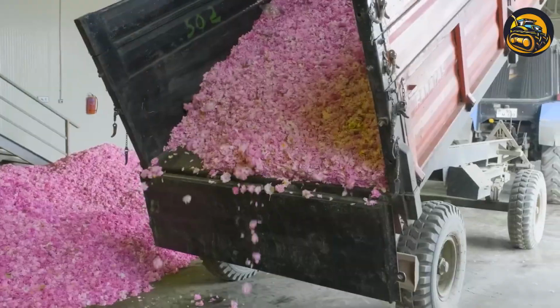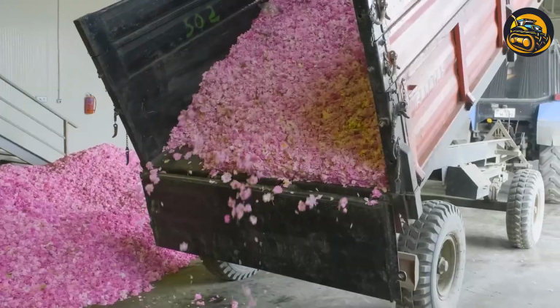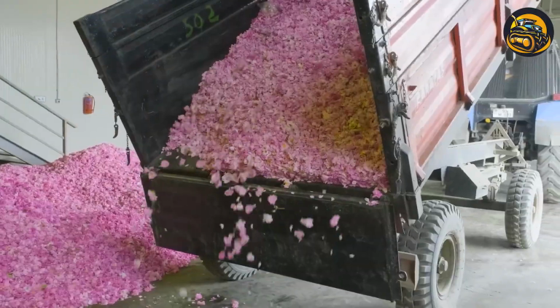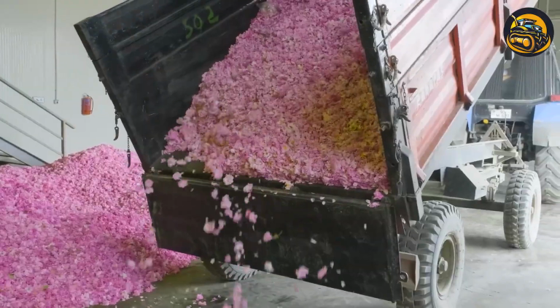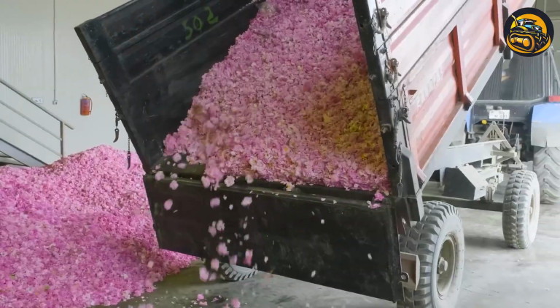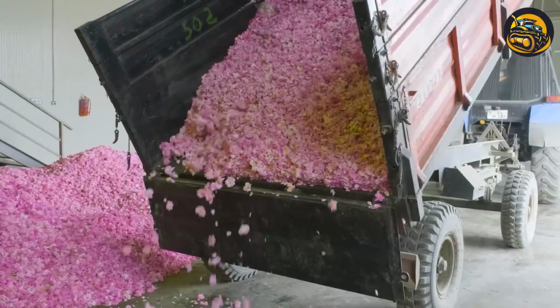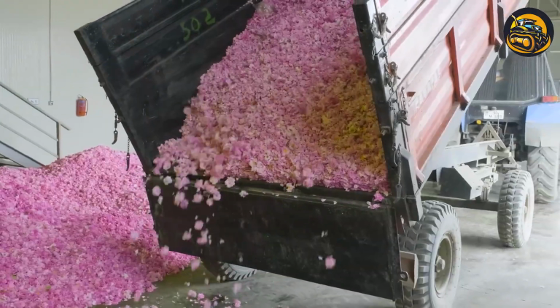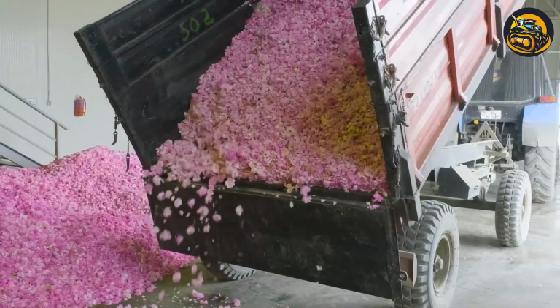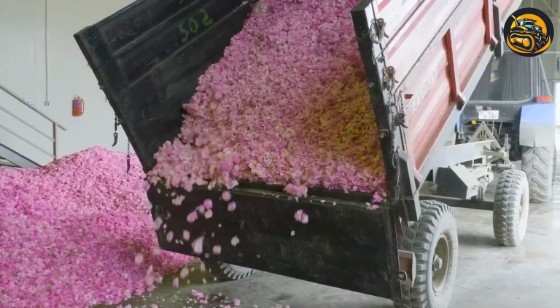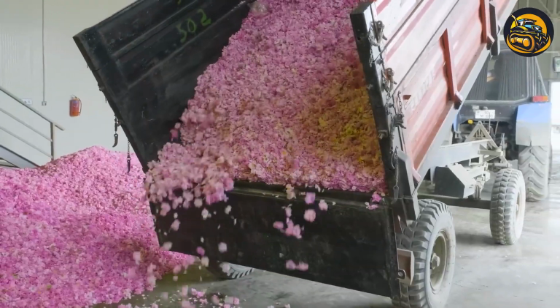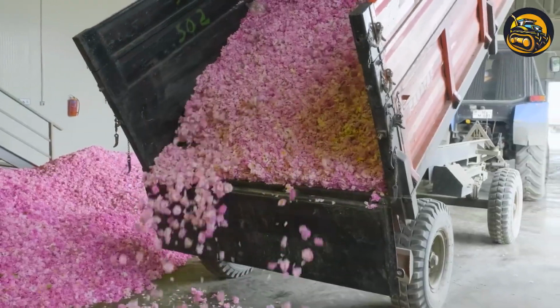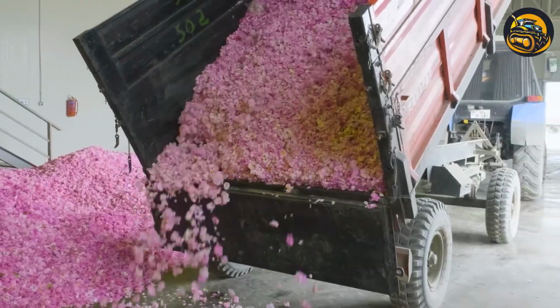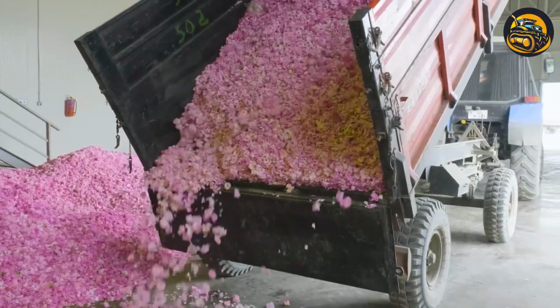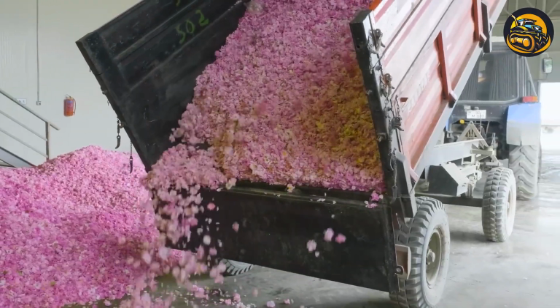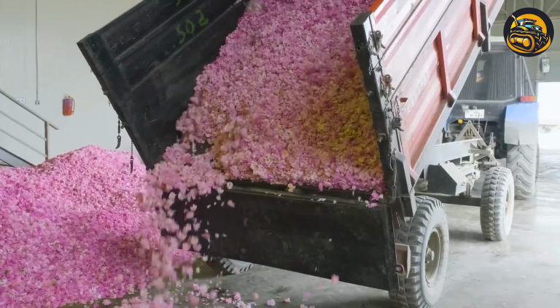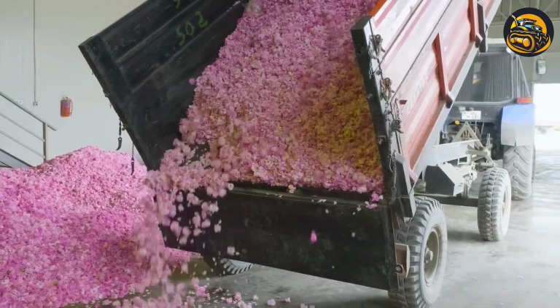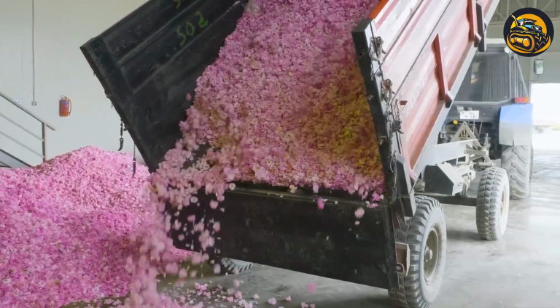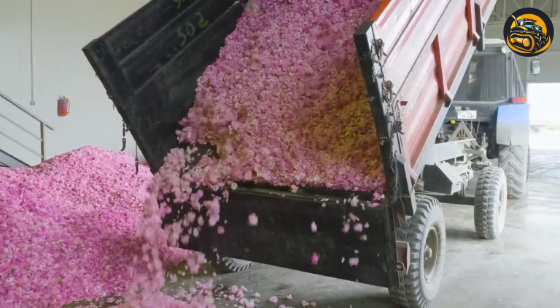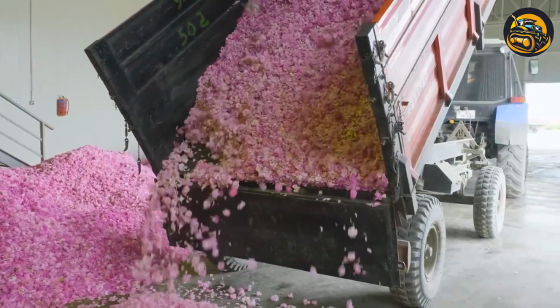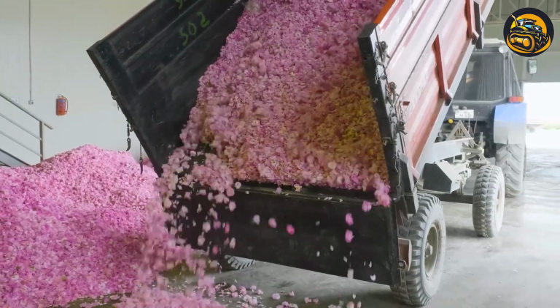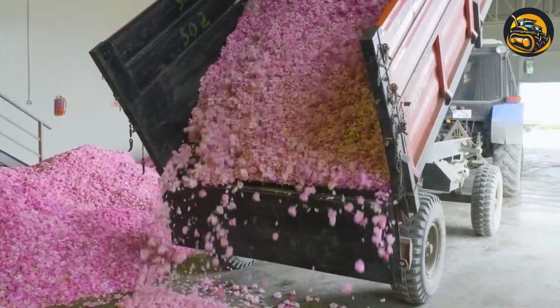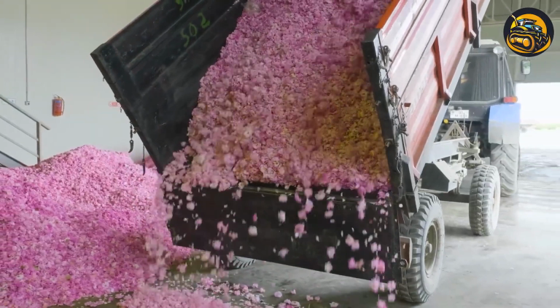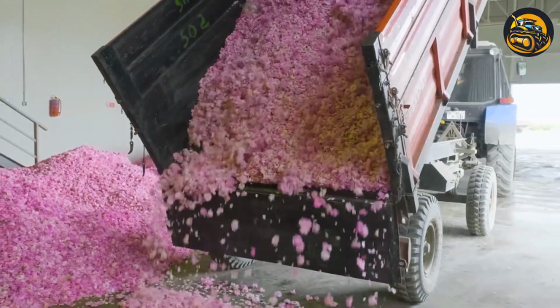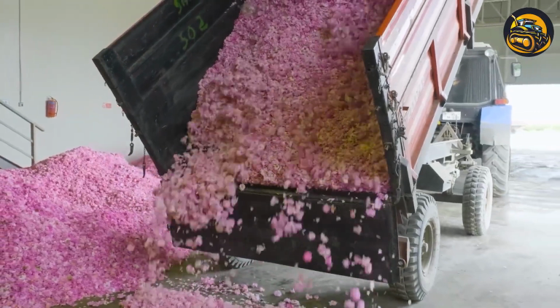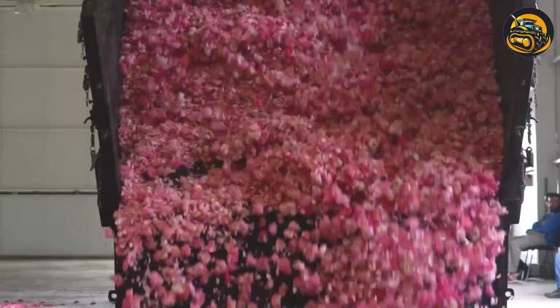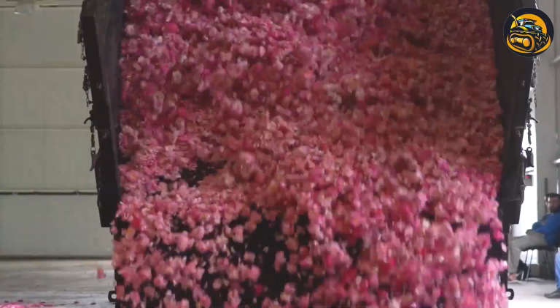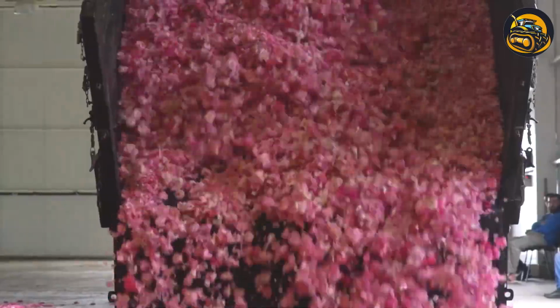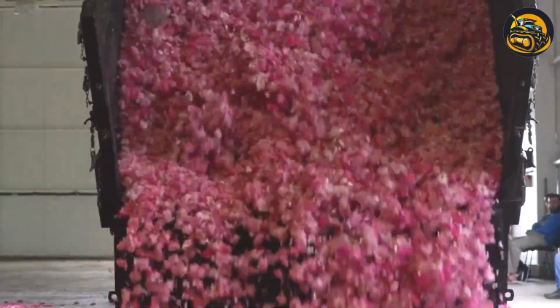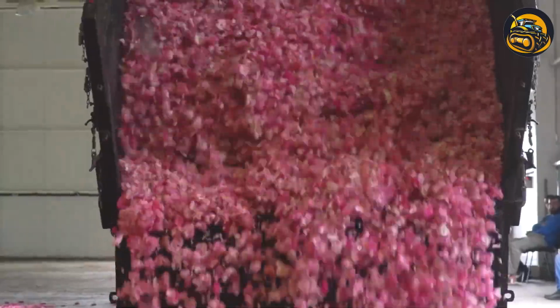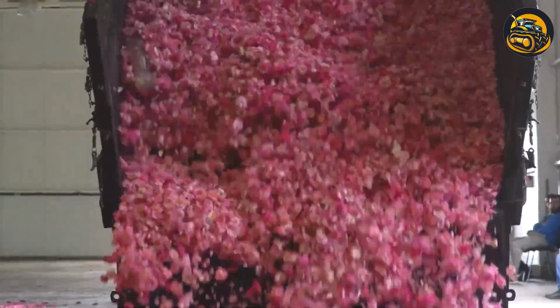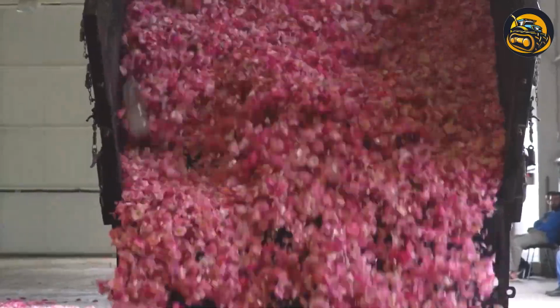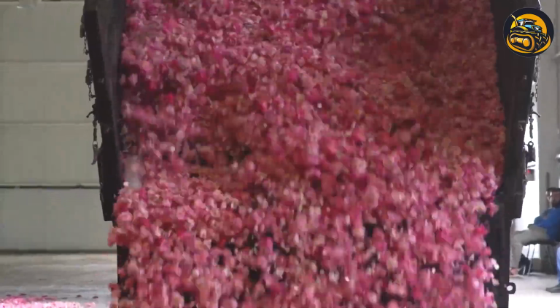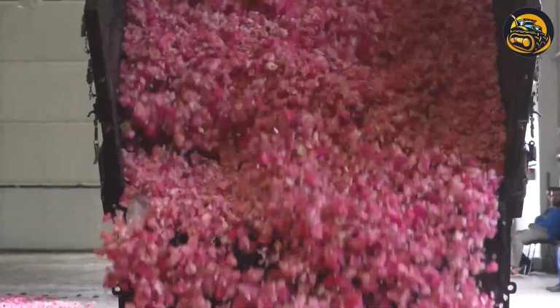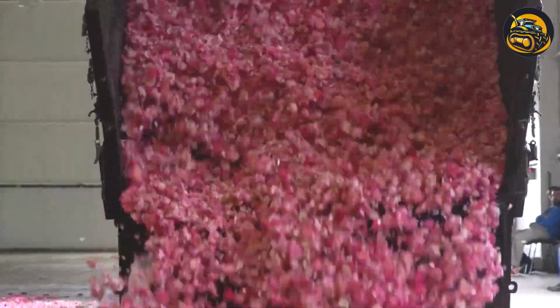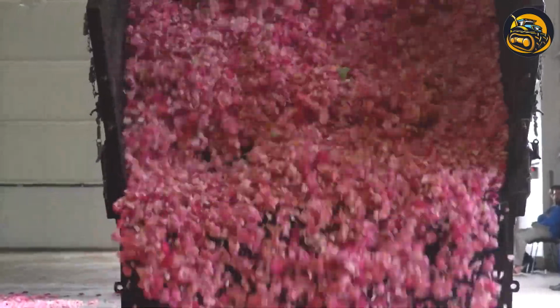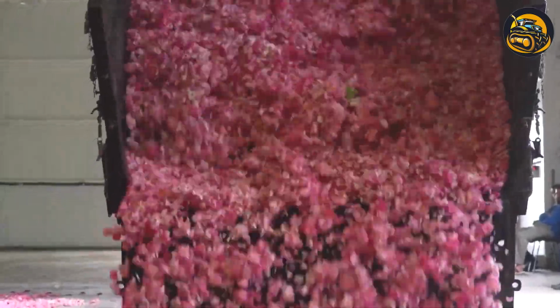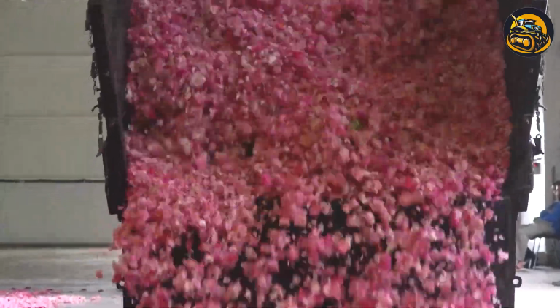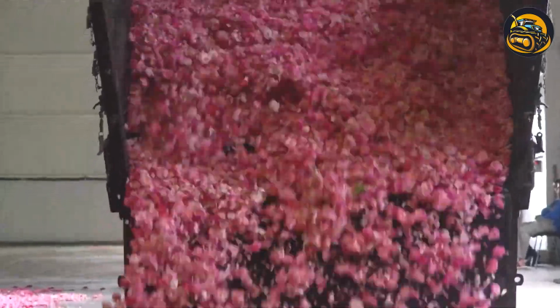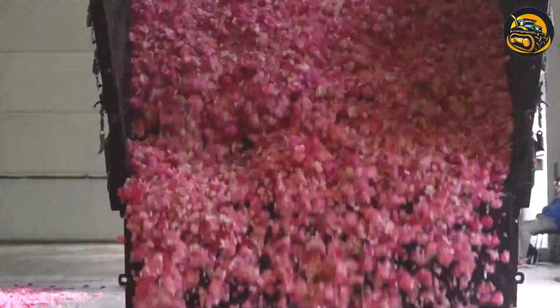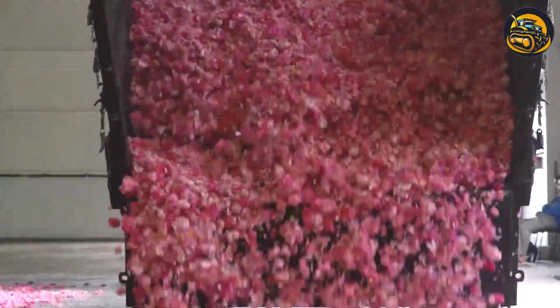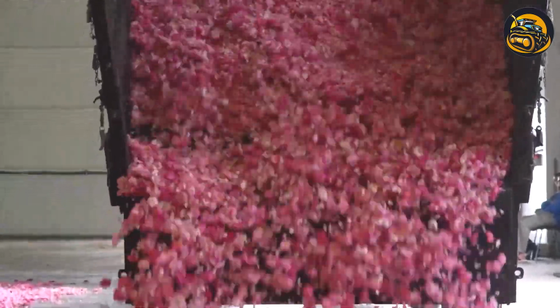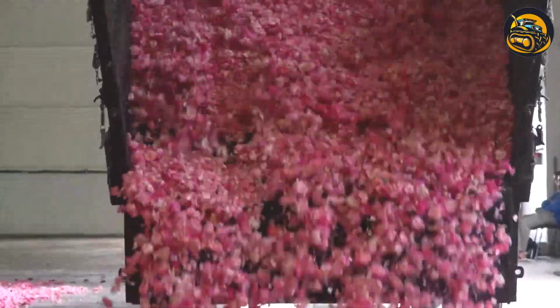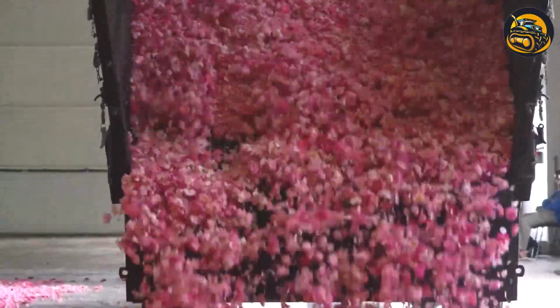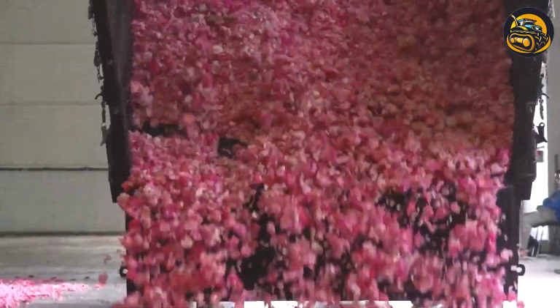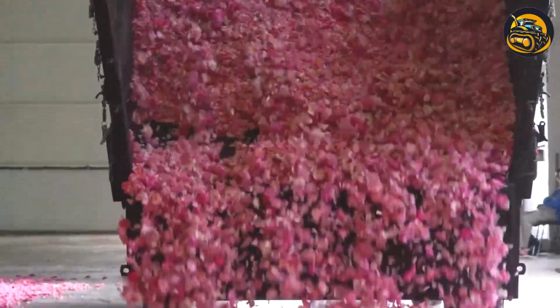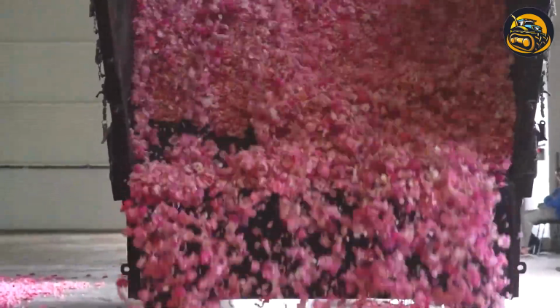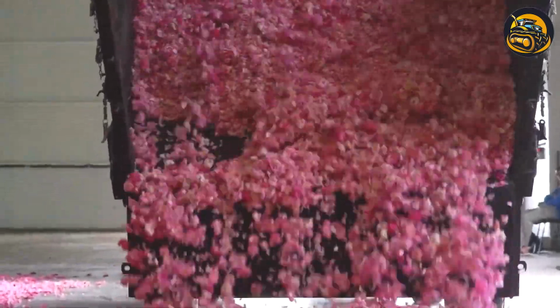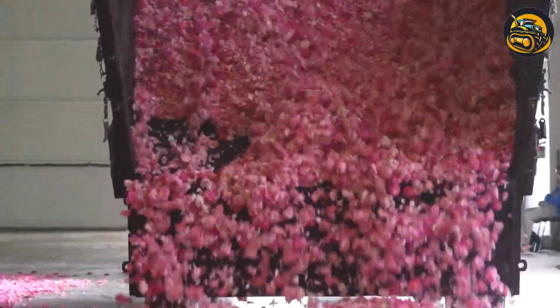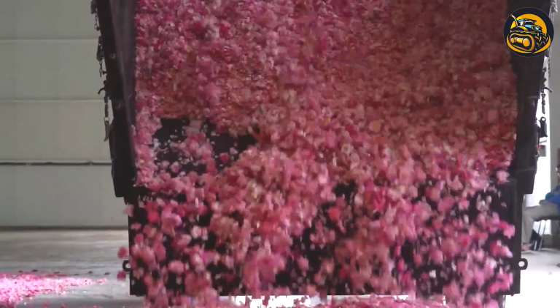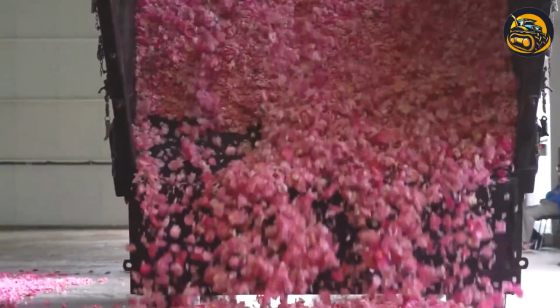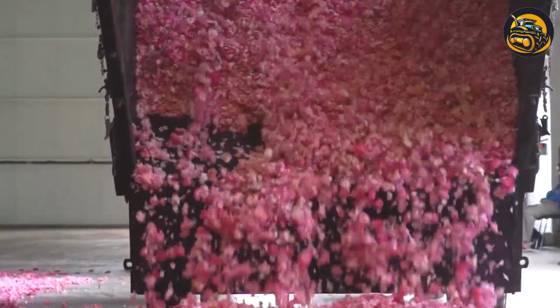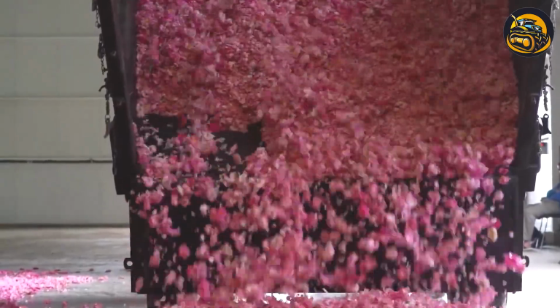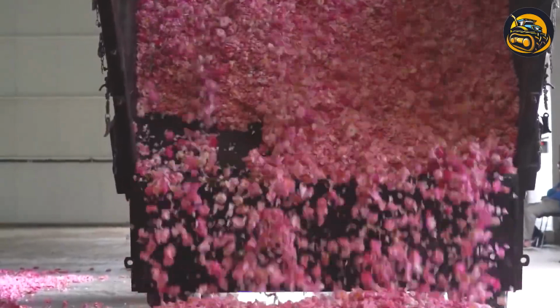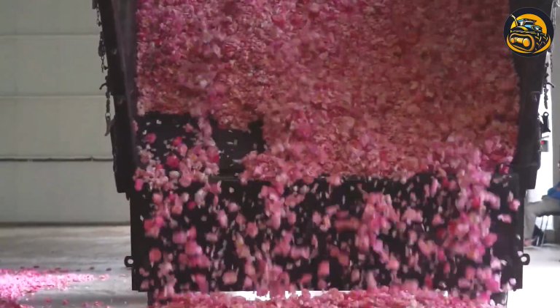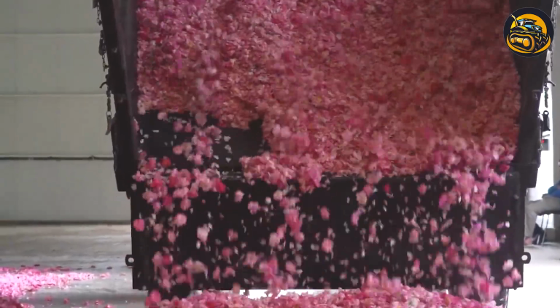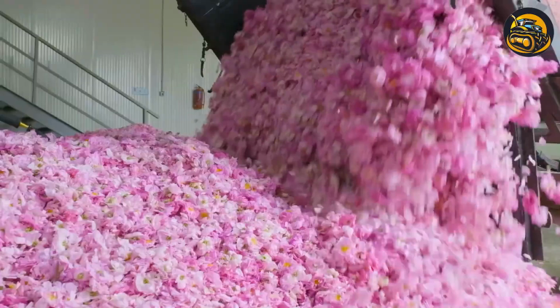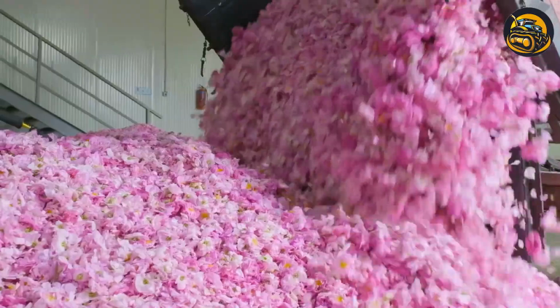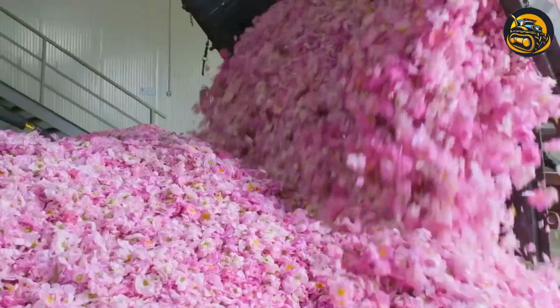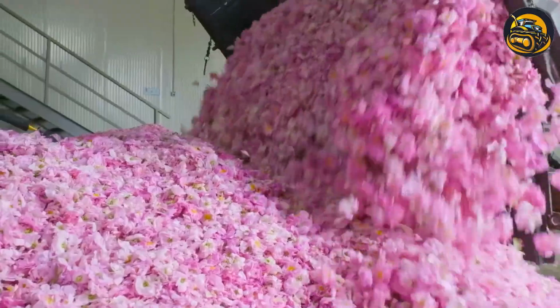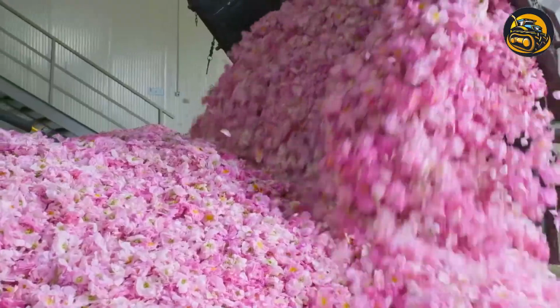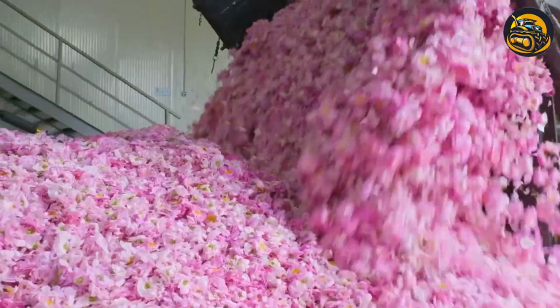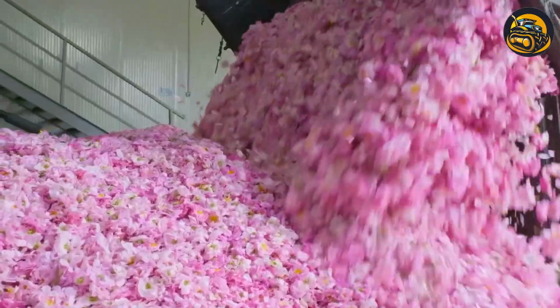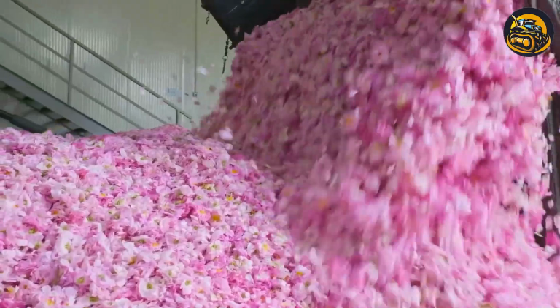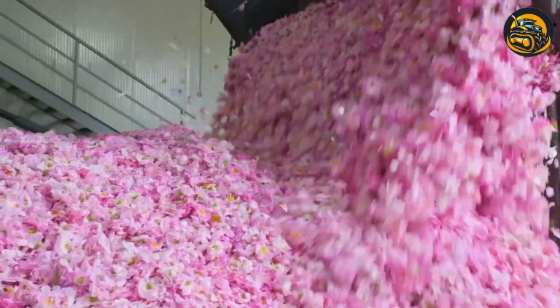Many tons of rose petals are transported to the factory by truck to be produced into aromatic essential oils.